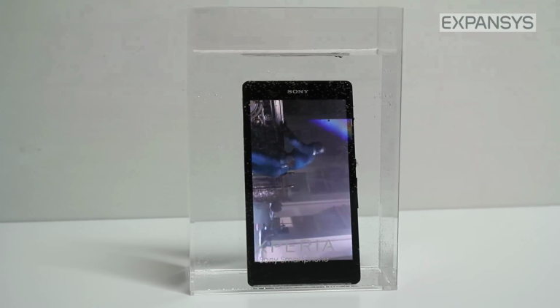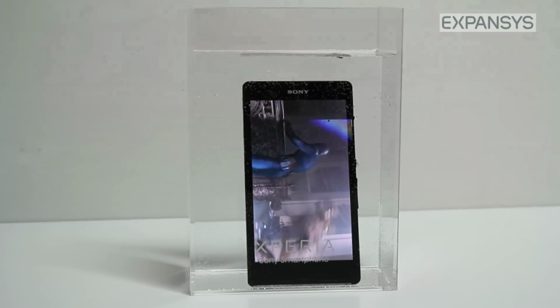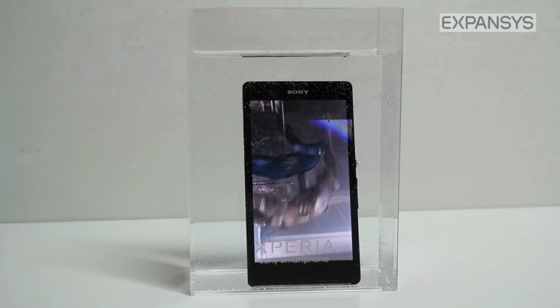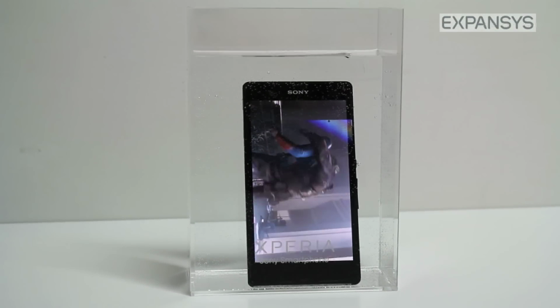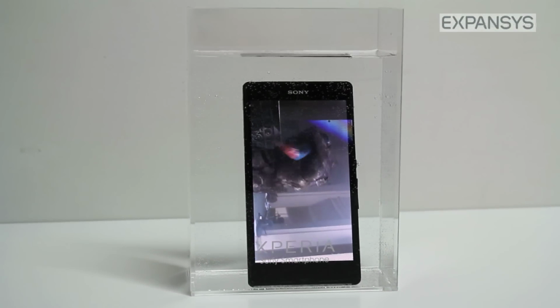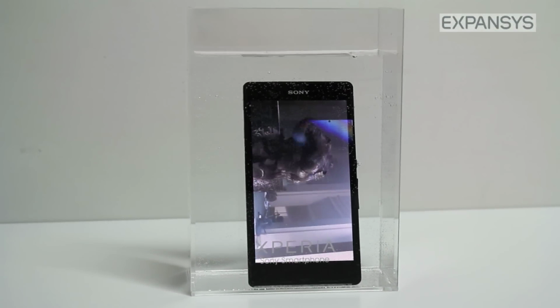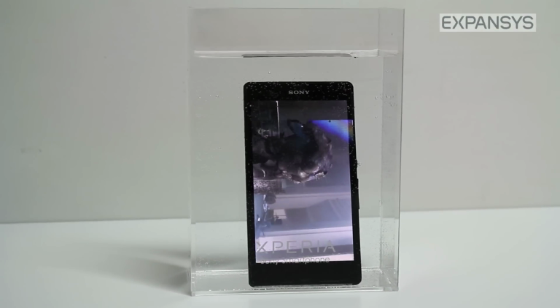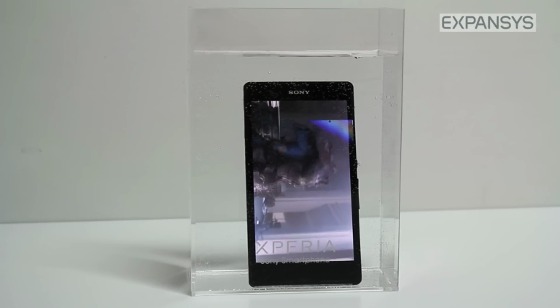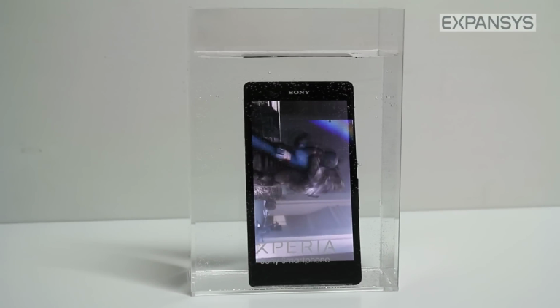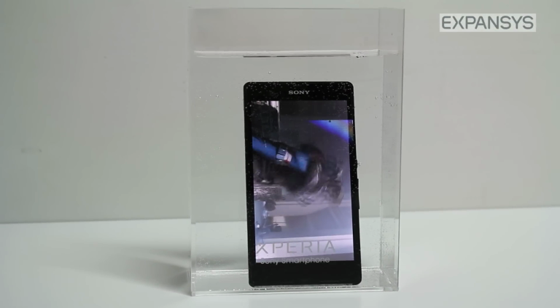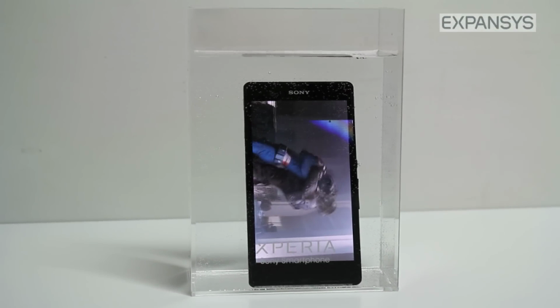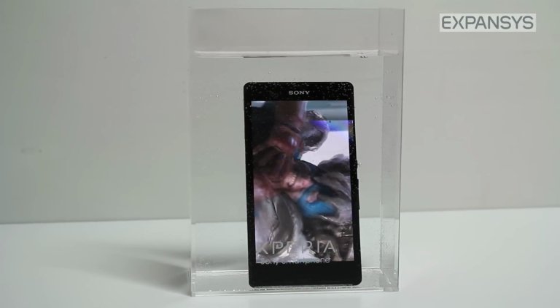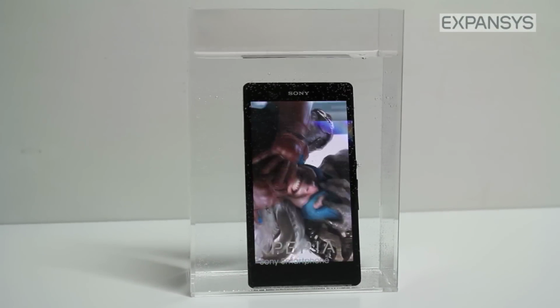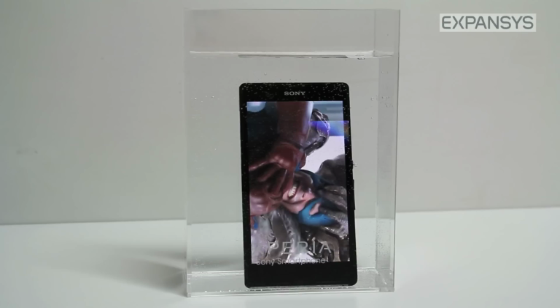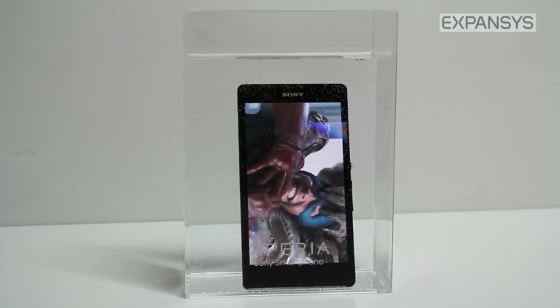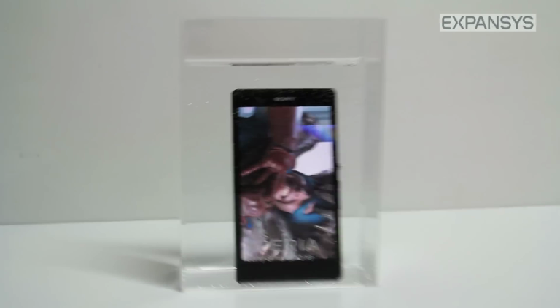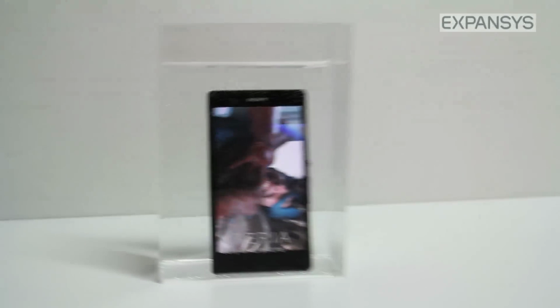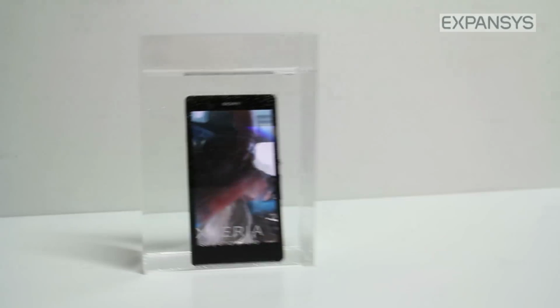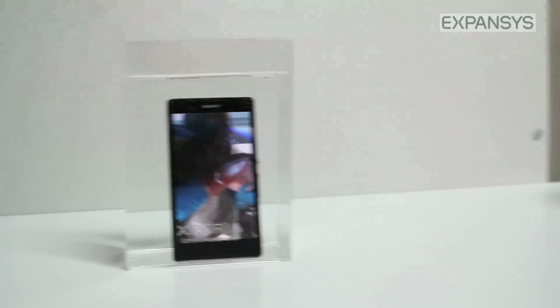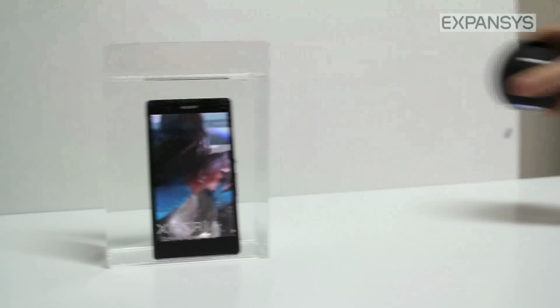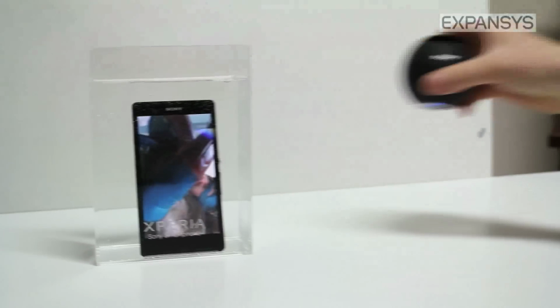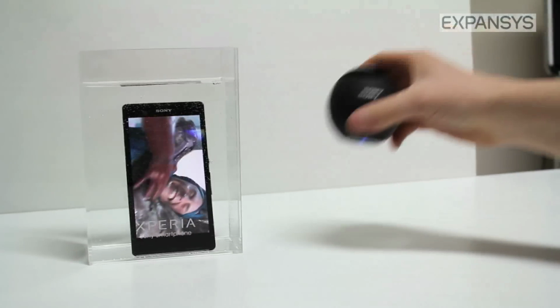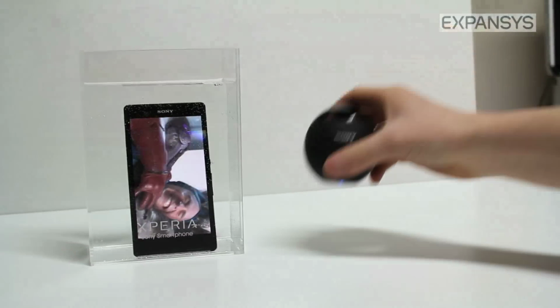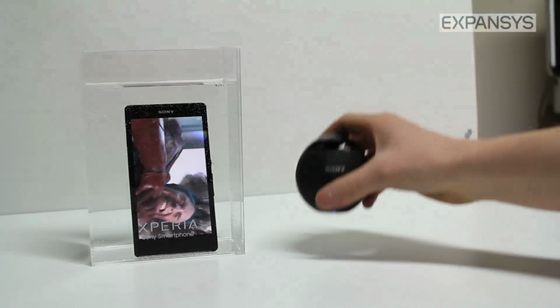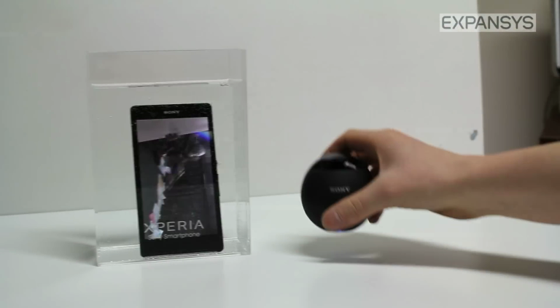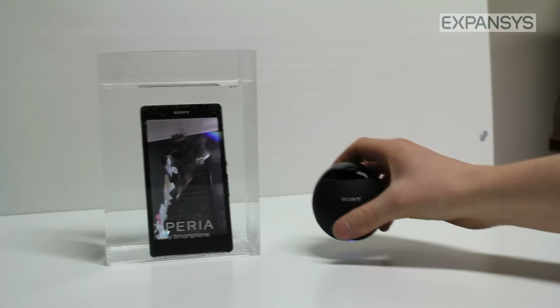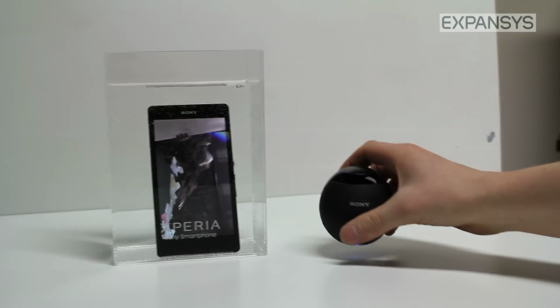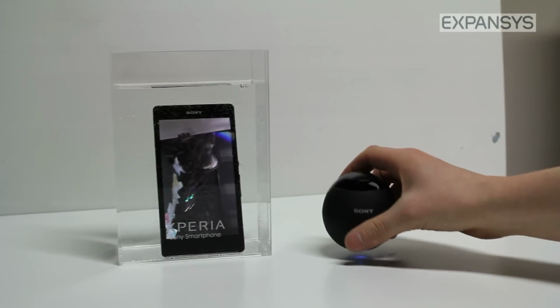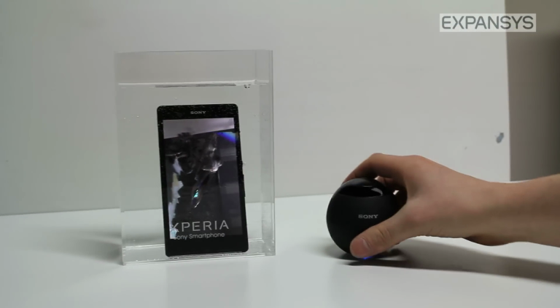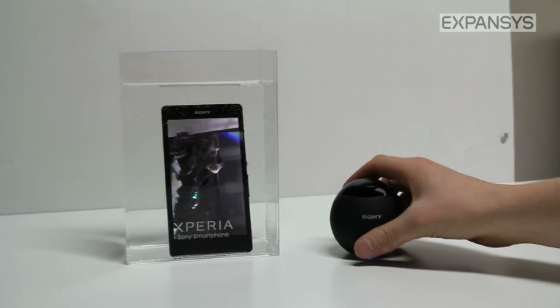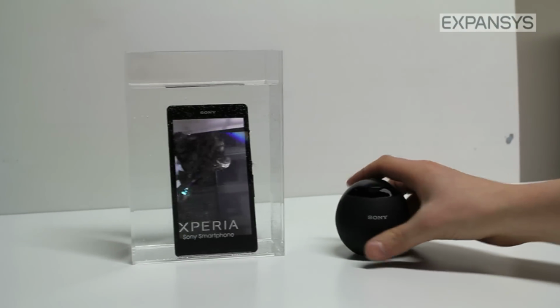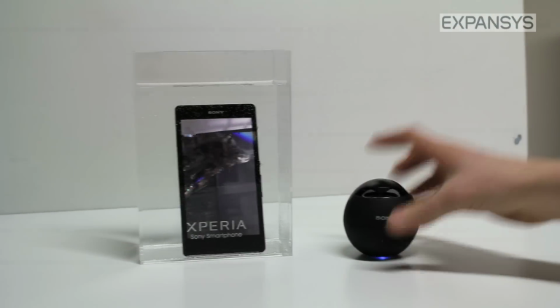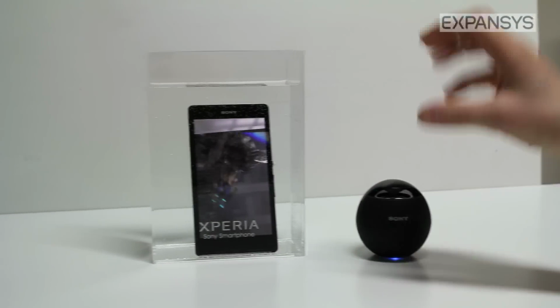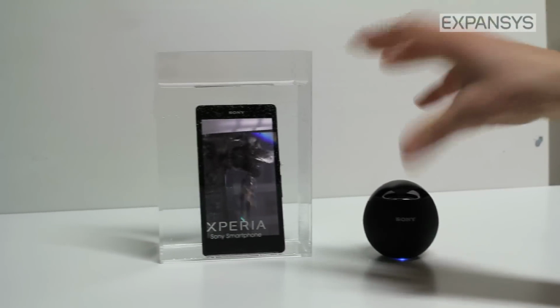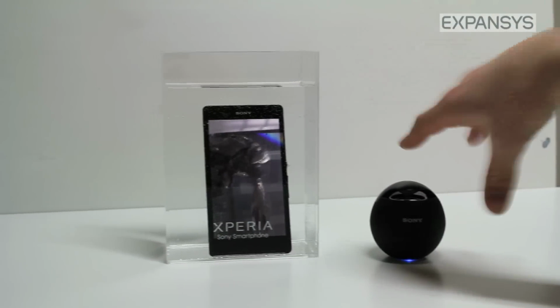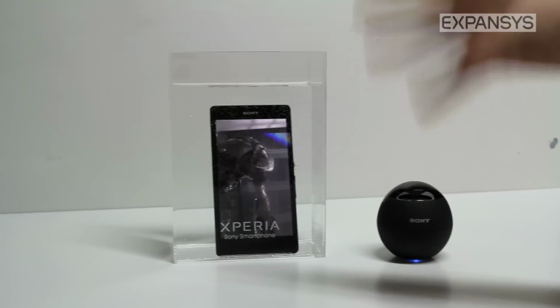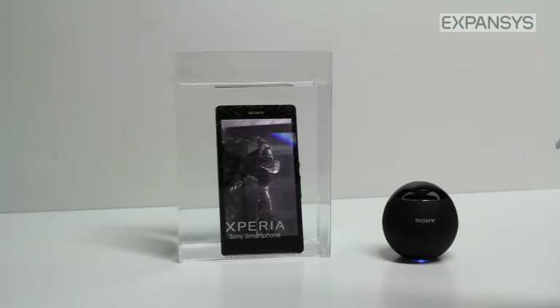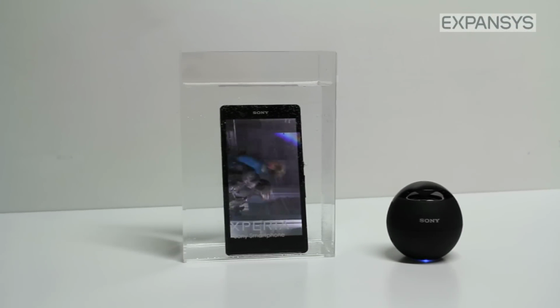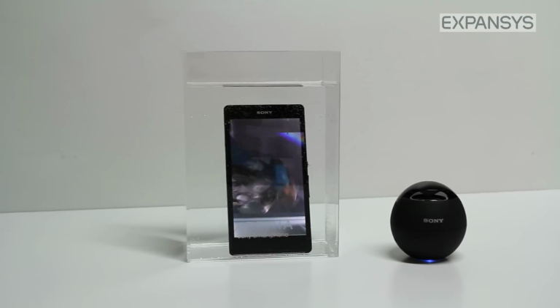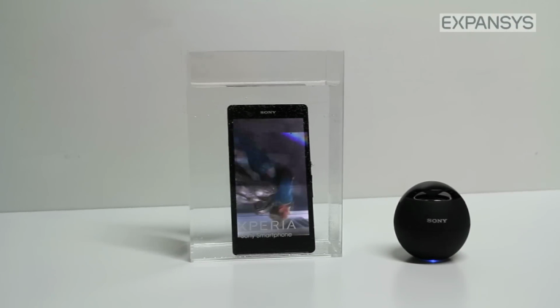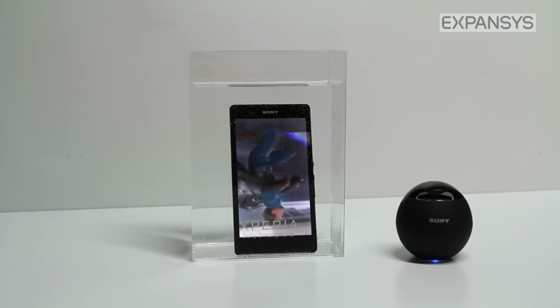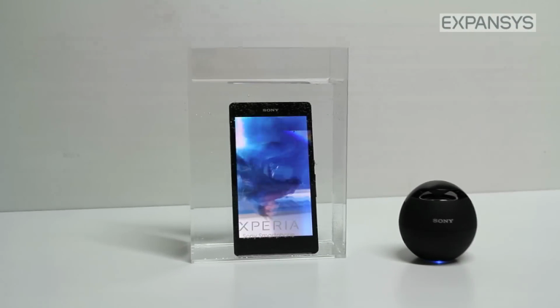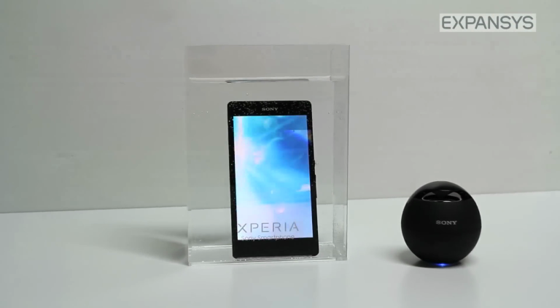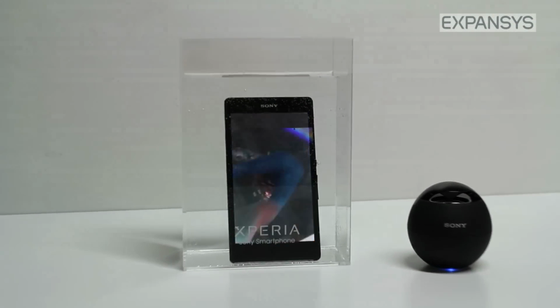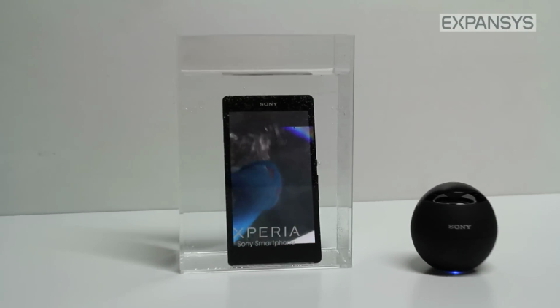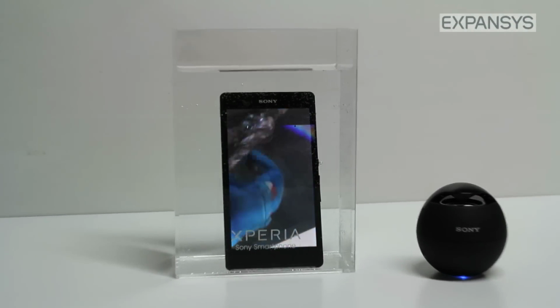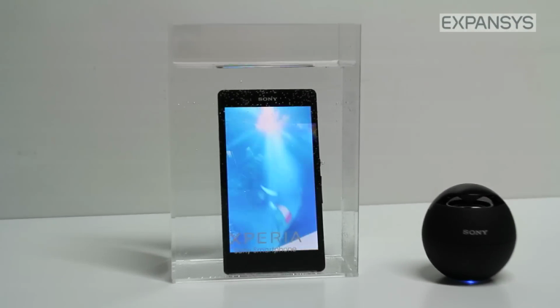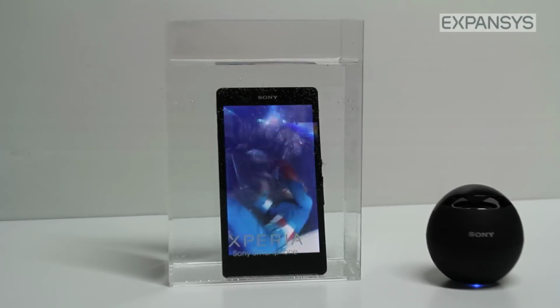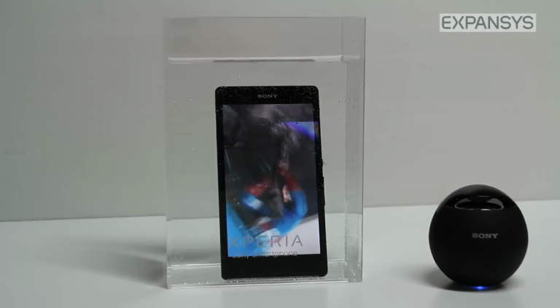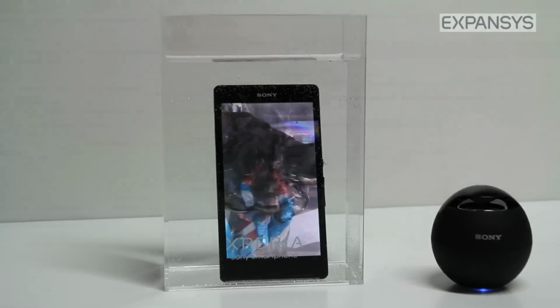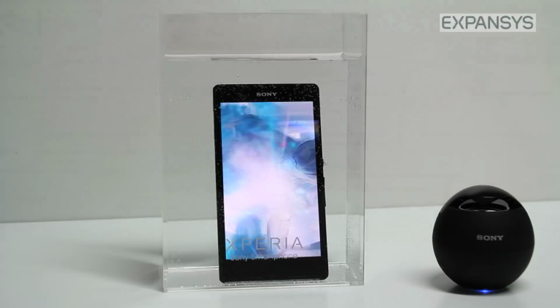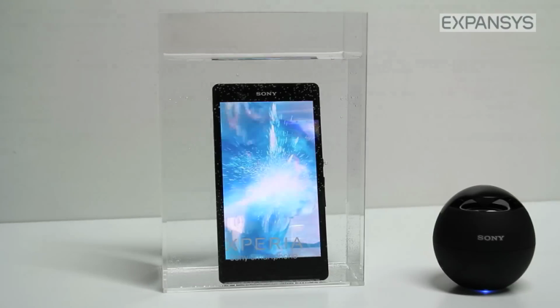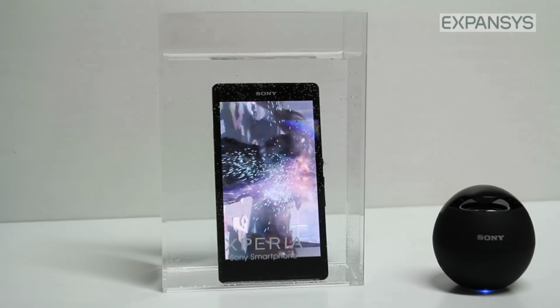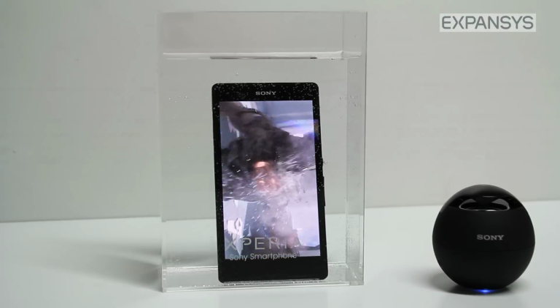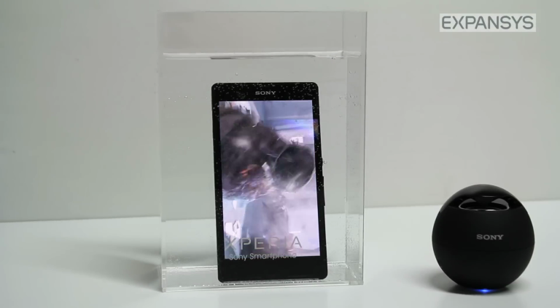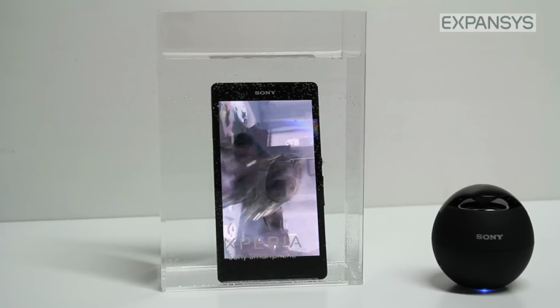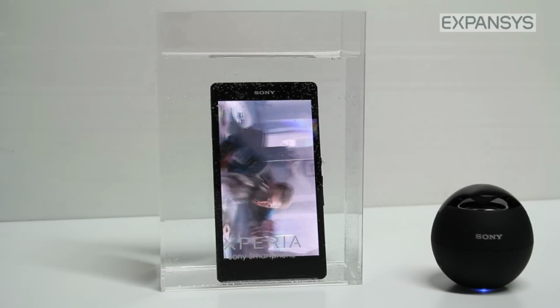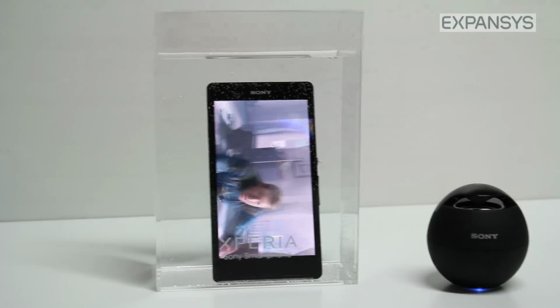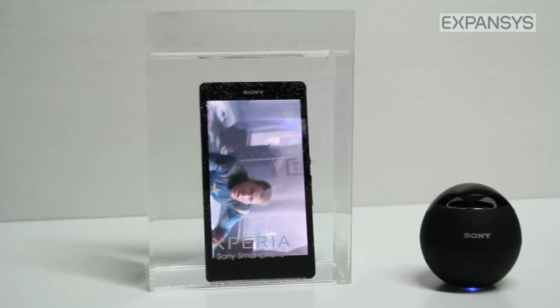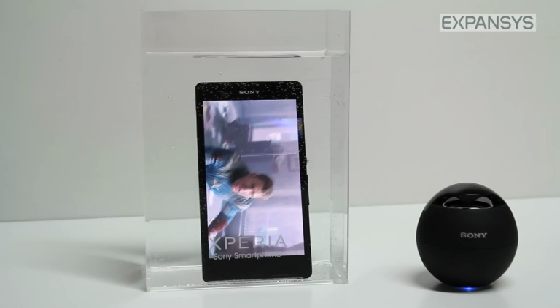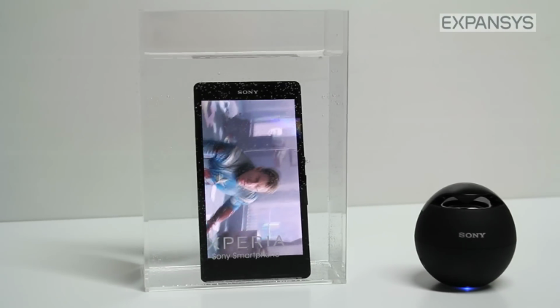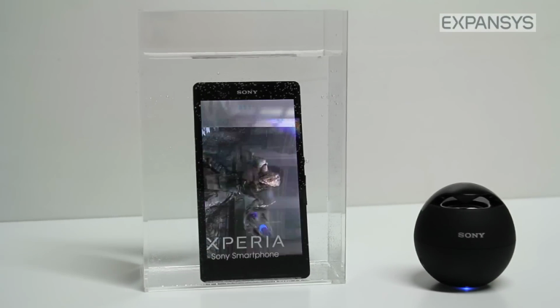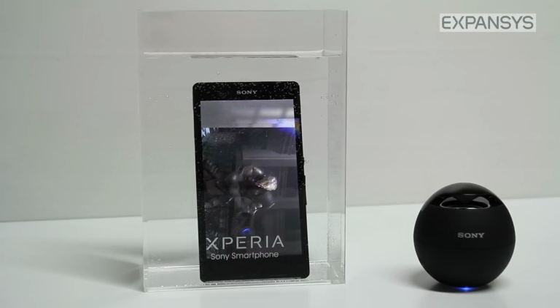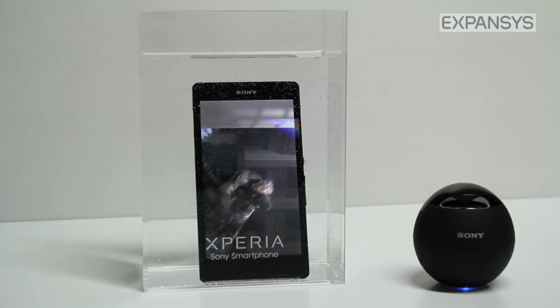You'll even notice that if I bring my little Bluetooth speaker along, the Bluetooth connectivity will still work through water as well.